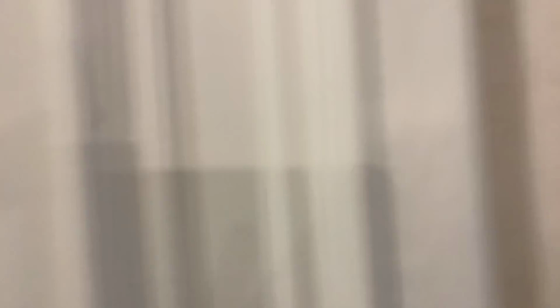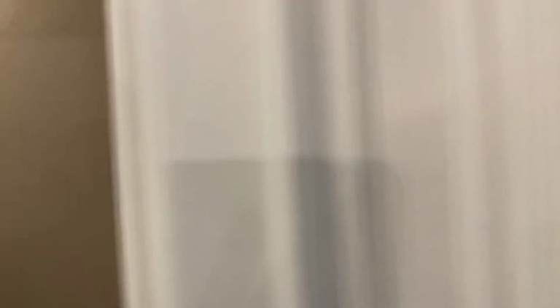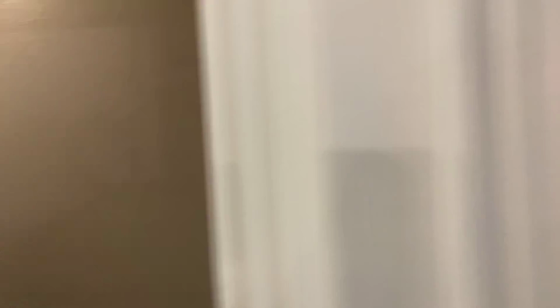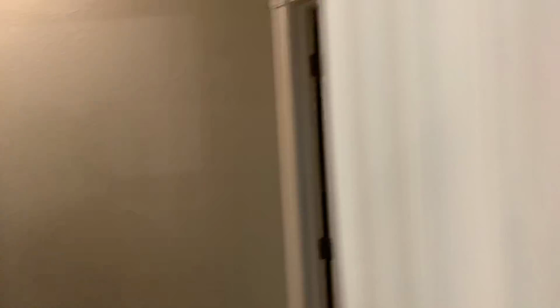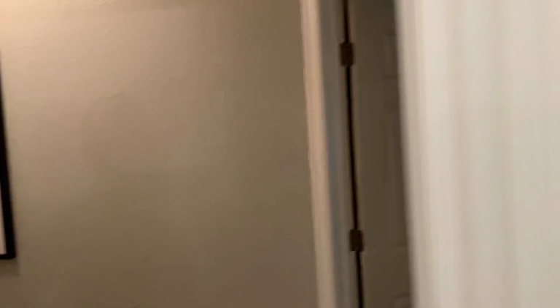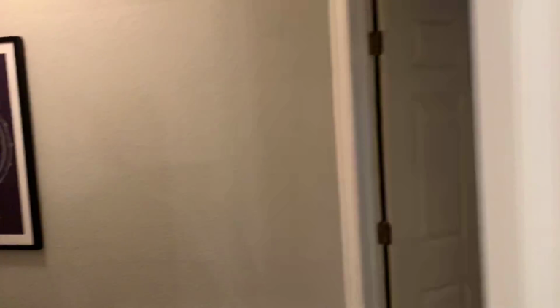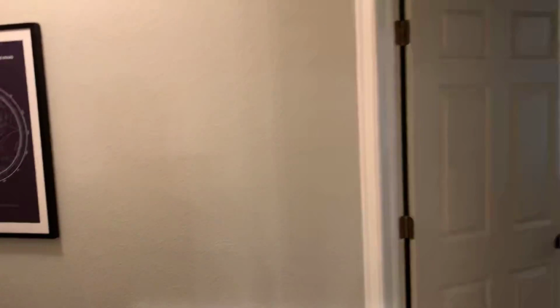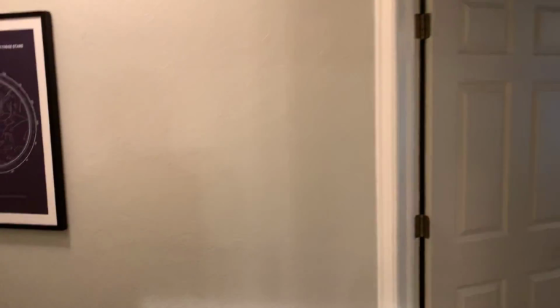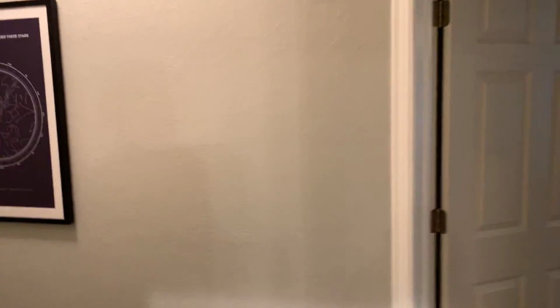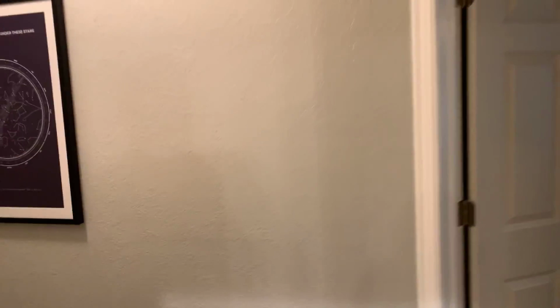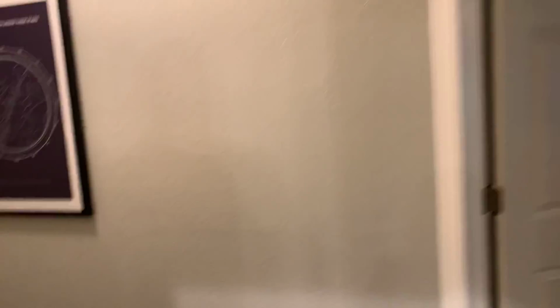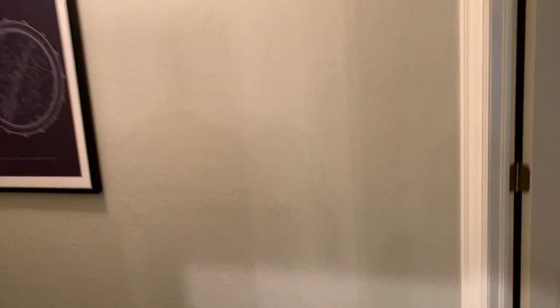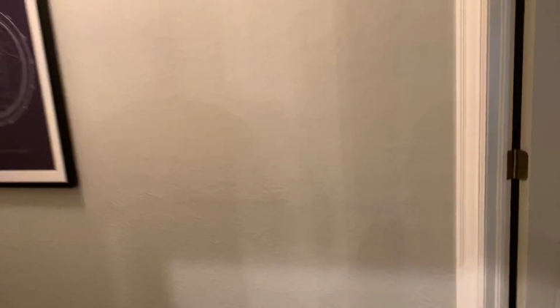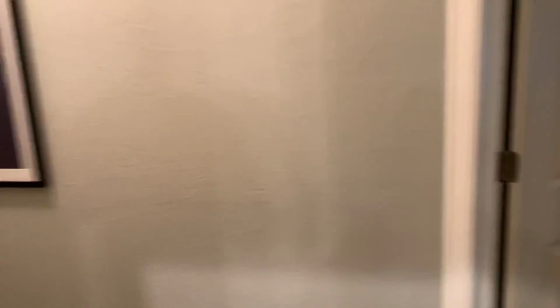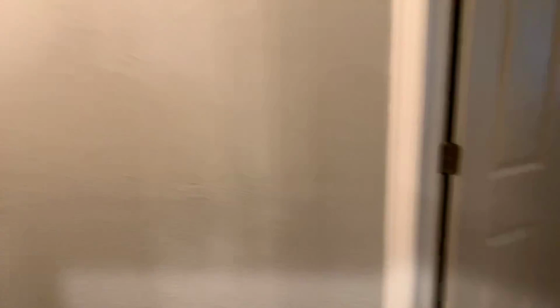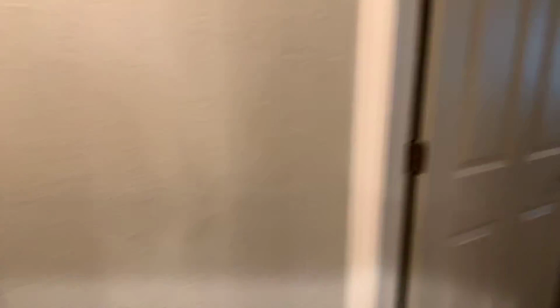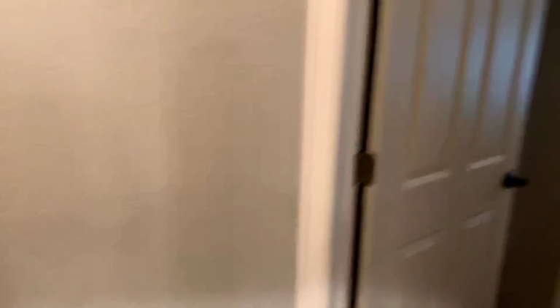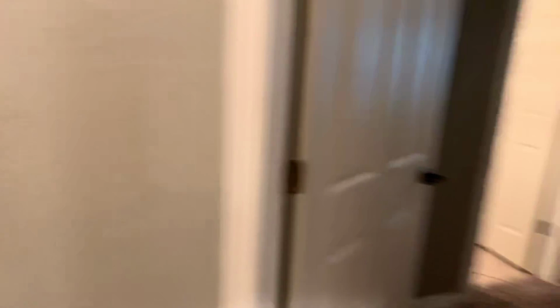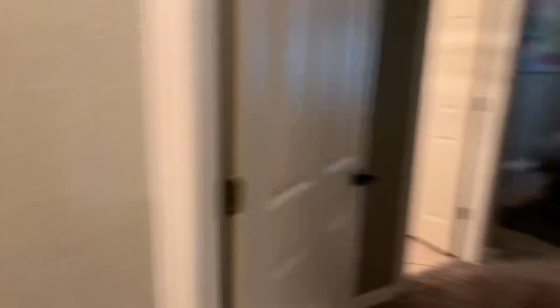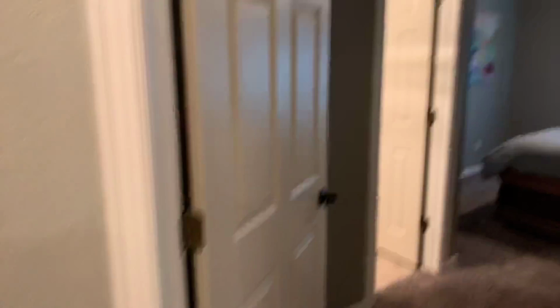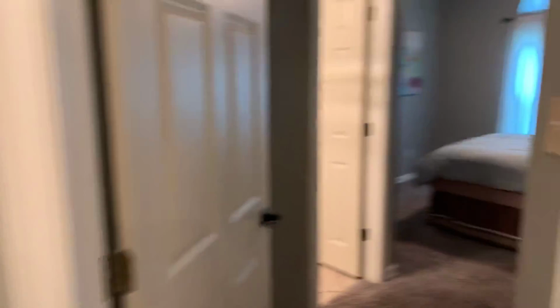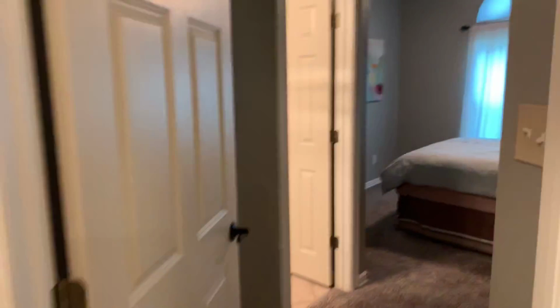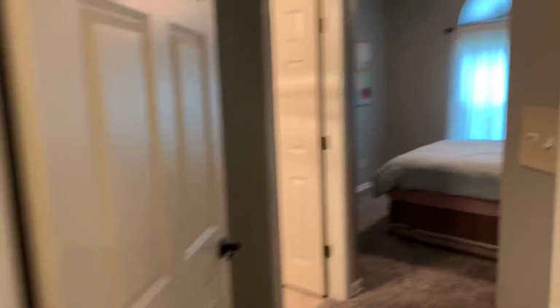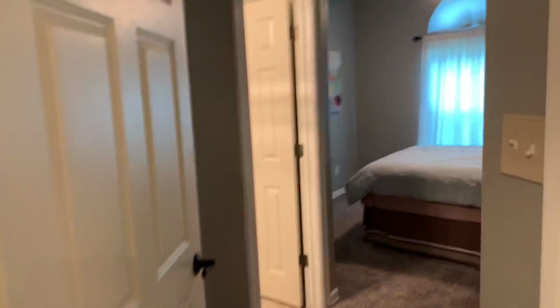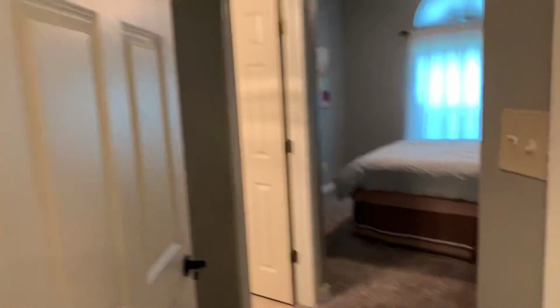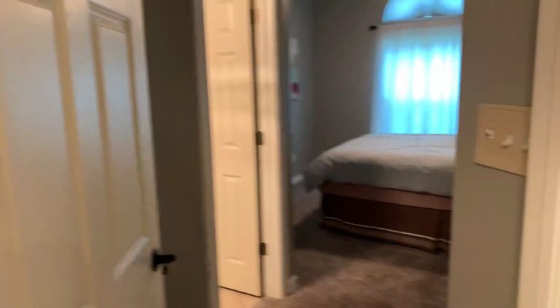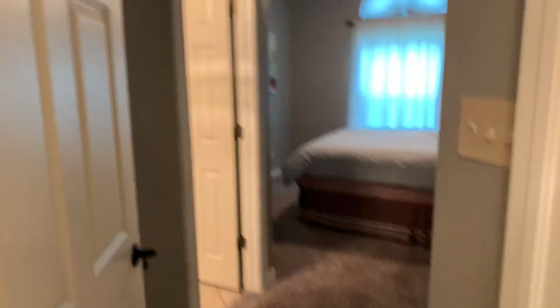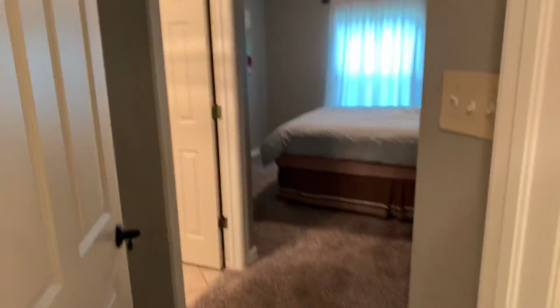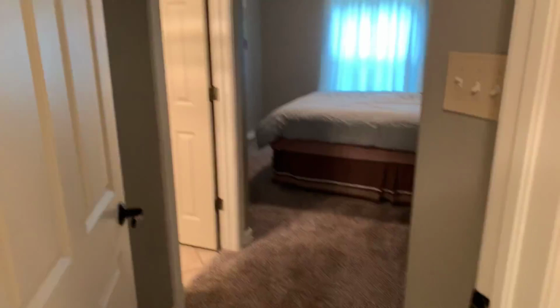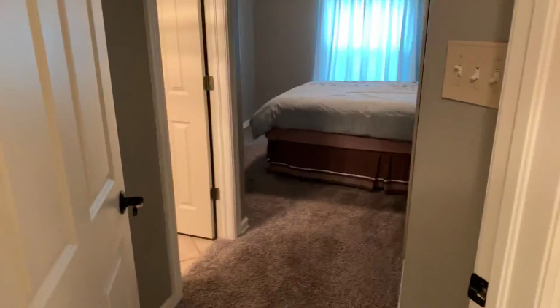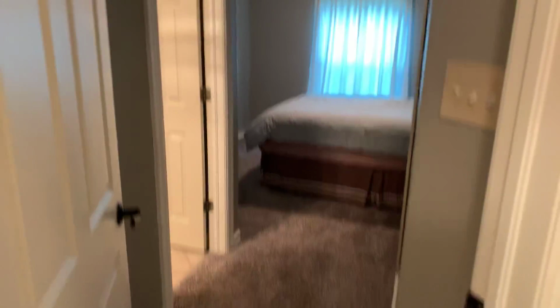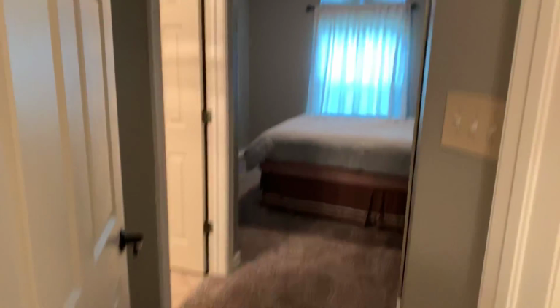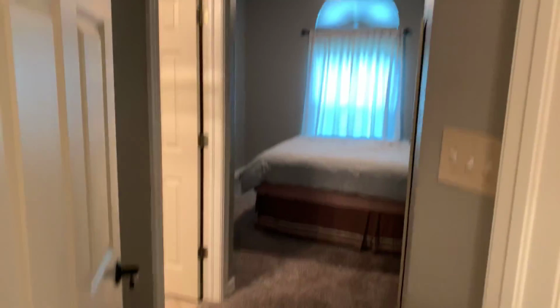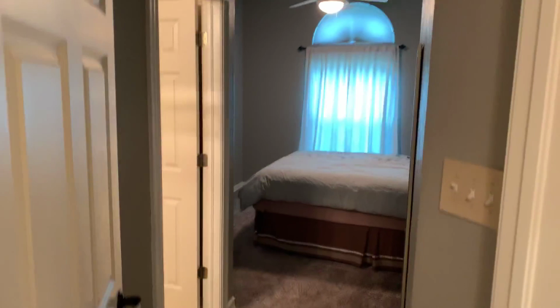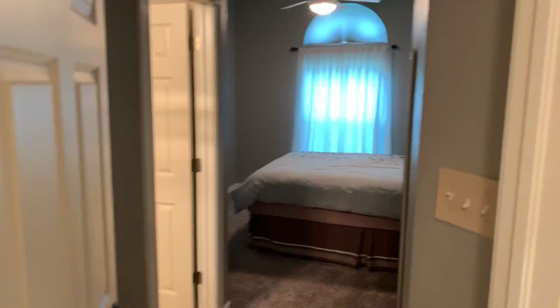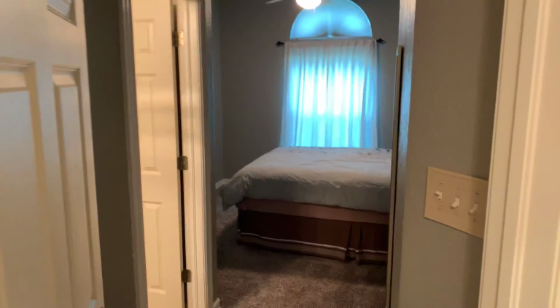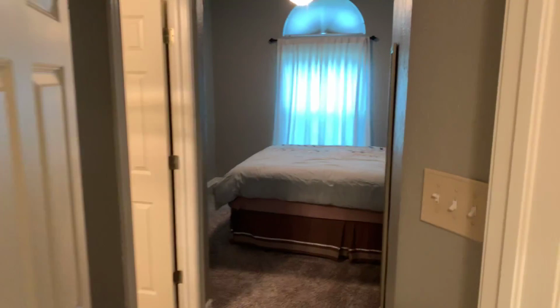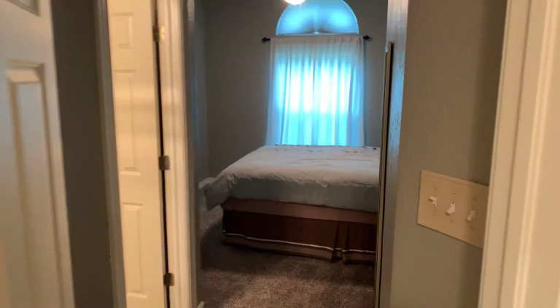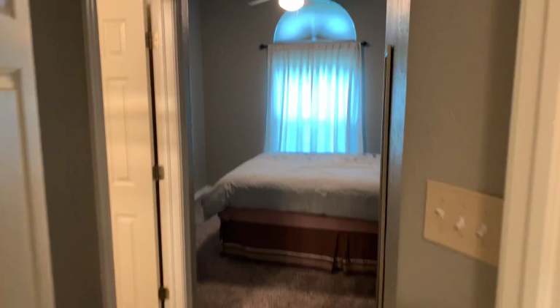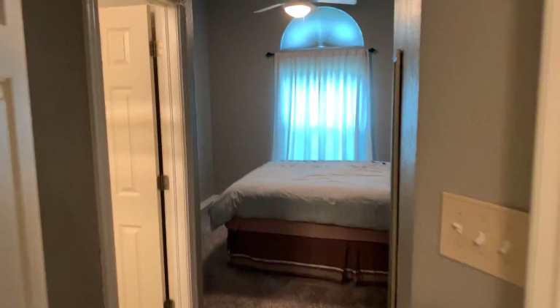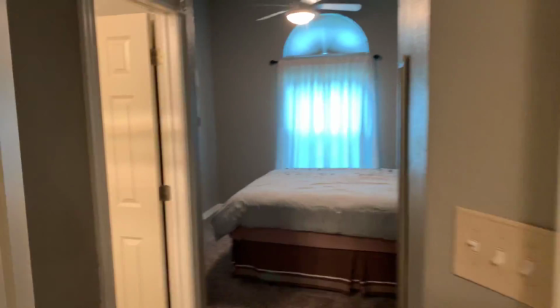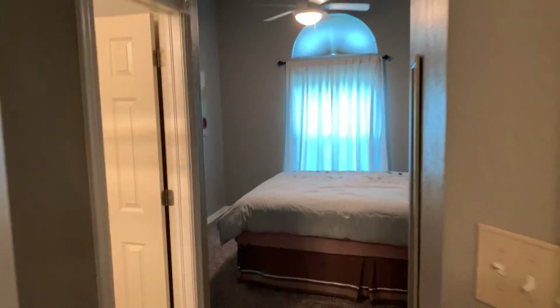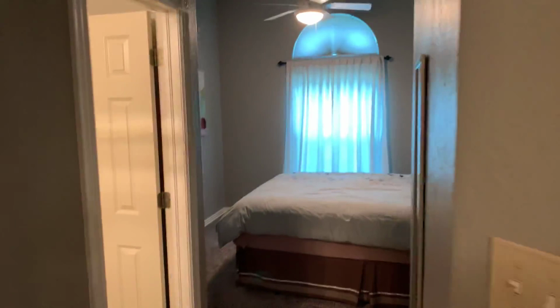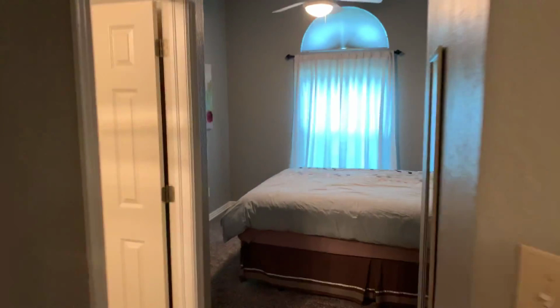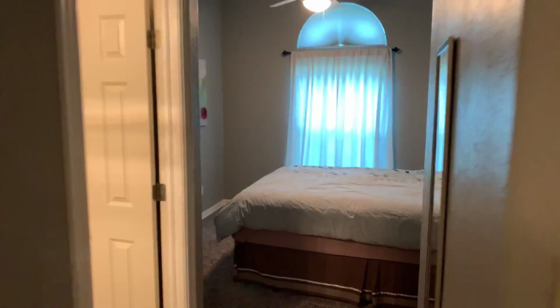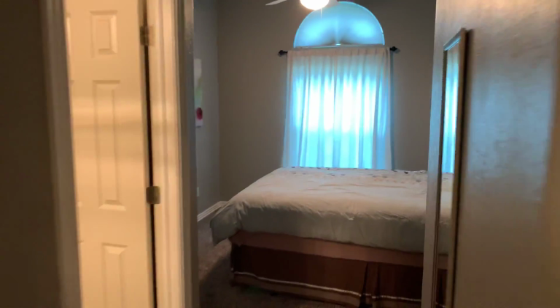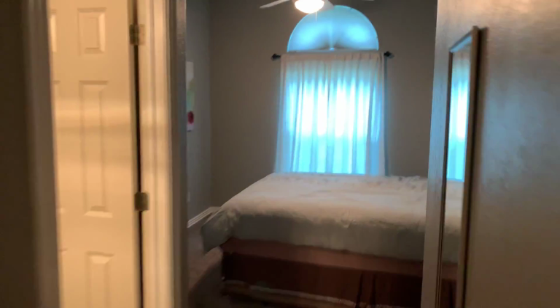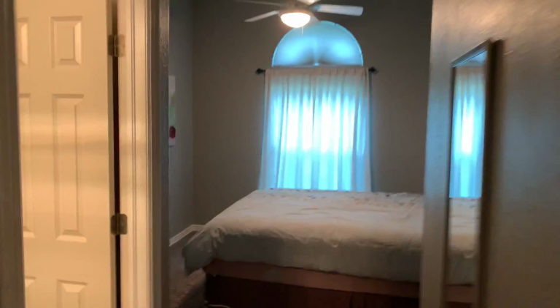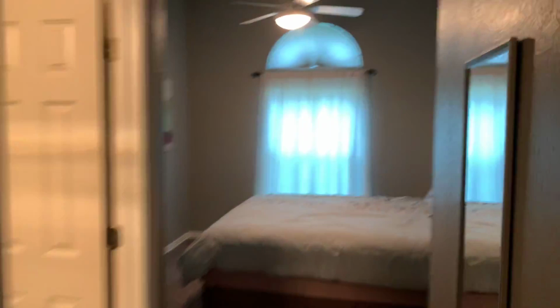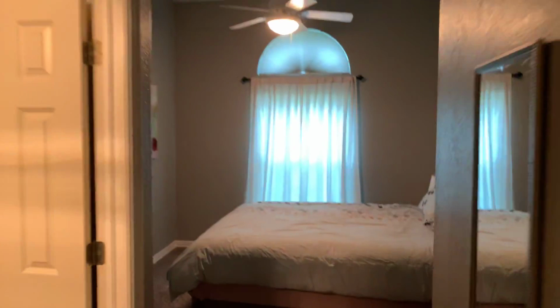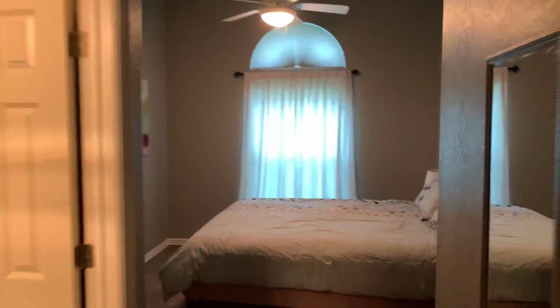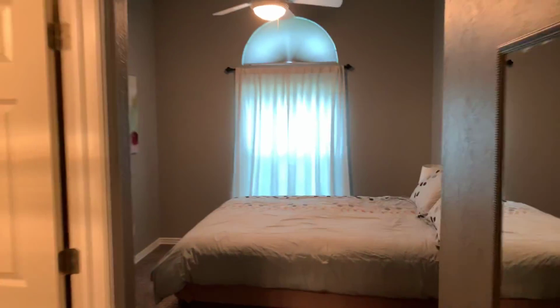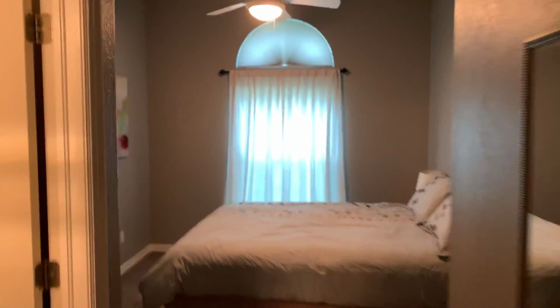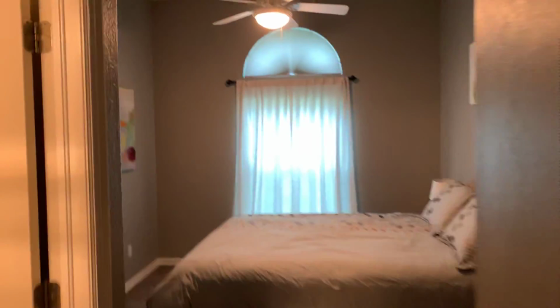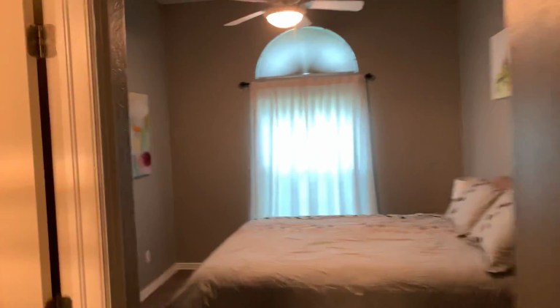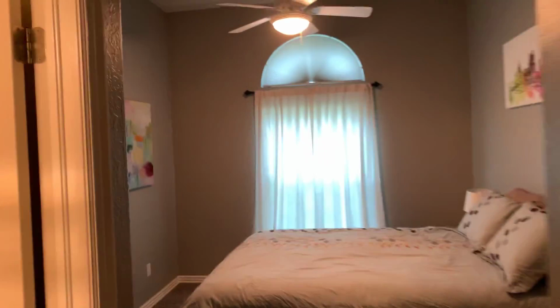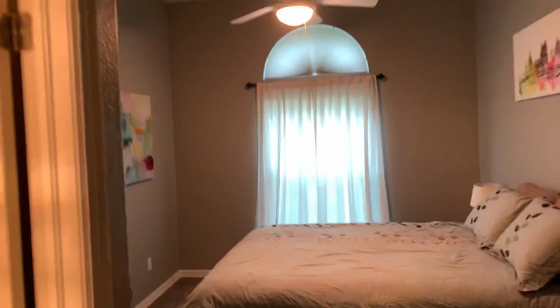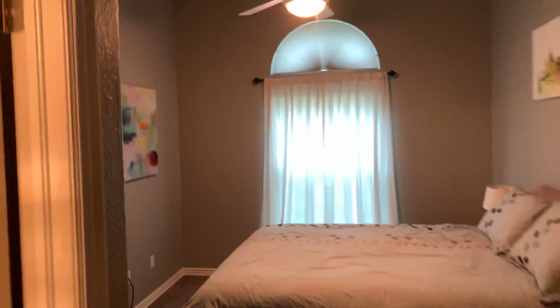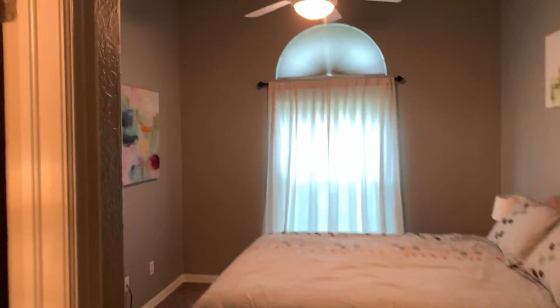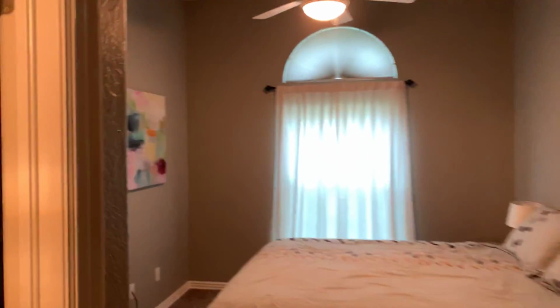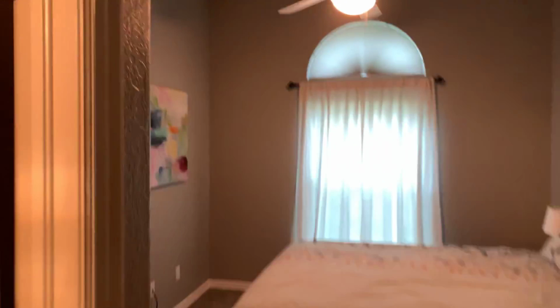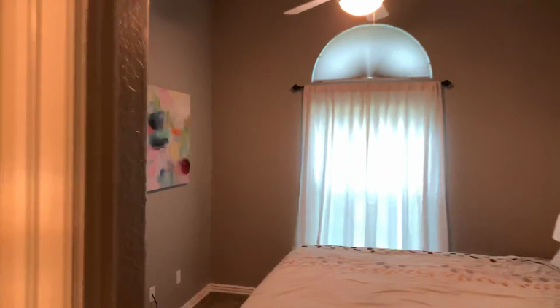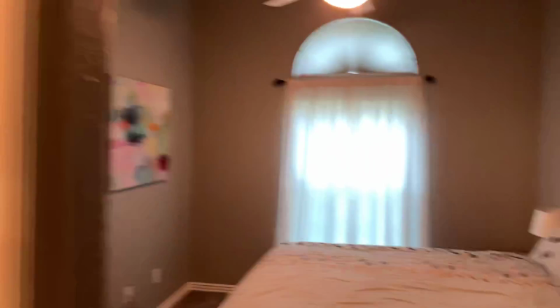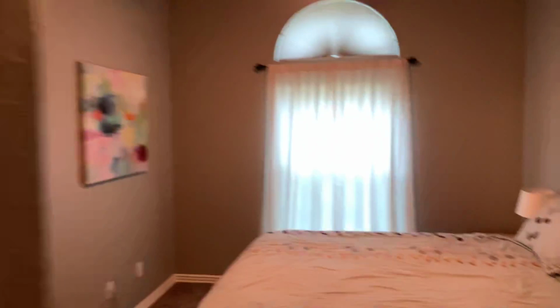Crown molding throughout, a ton of storage, and kind of a retro feel to the walls which I love. Looks like new carpet — we'll double check on that. This is almost a mother-in-law suite if you would.